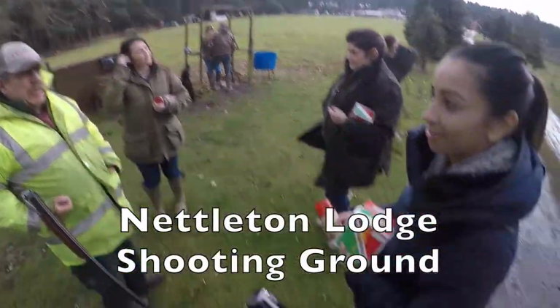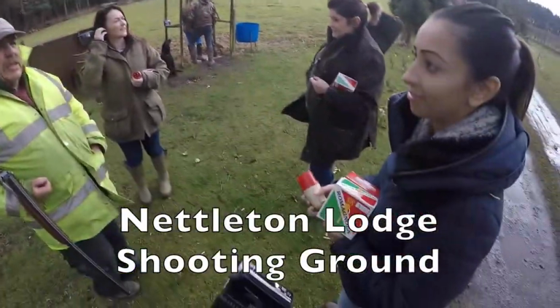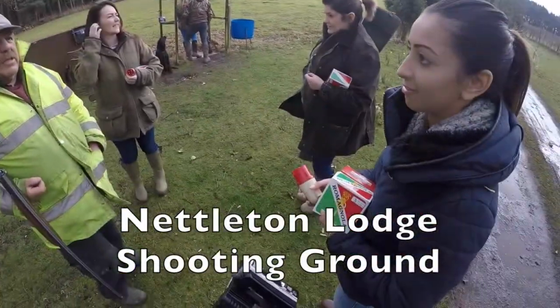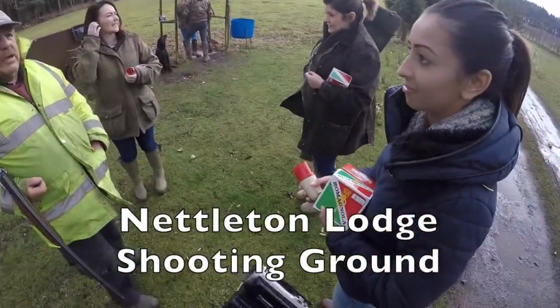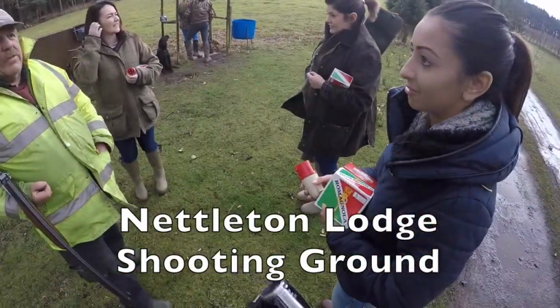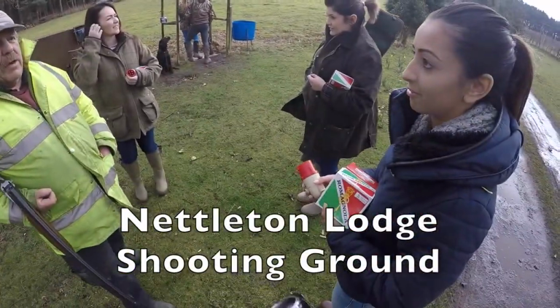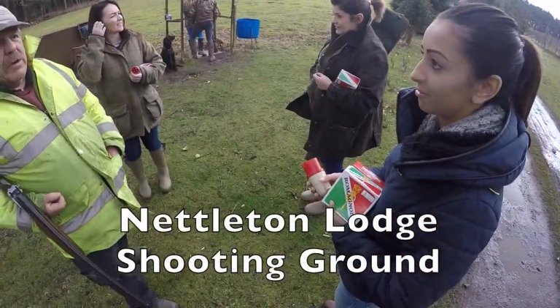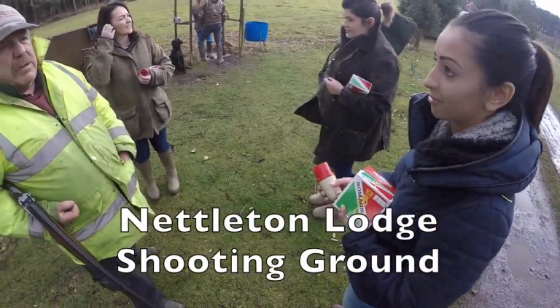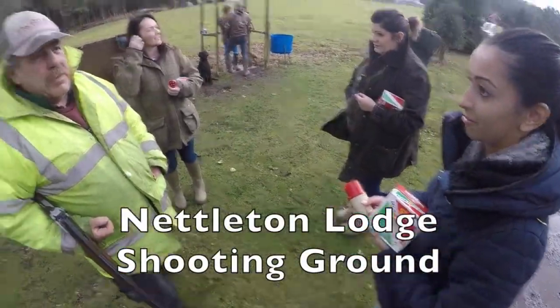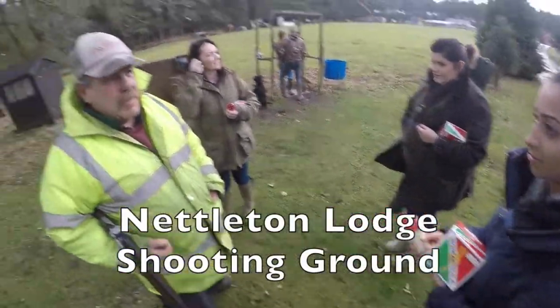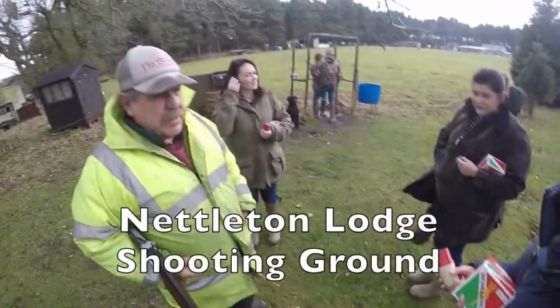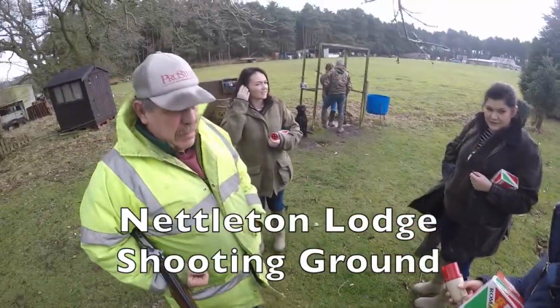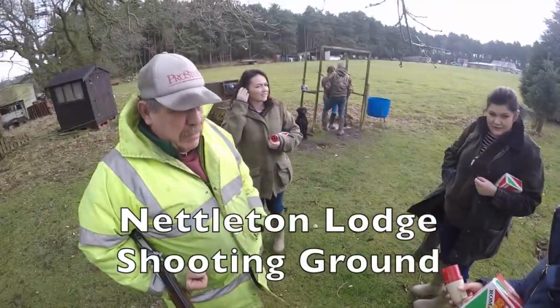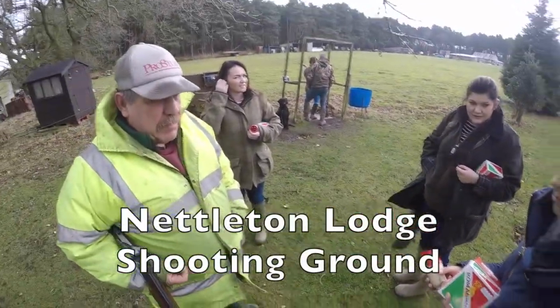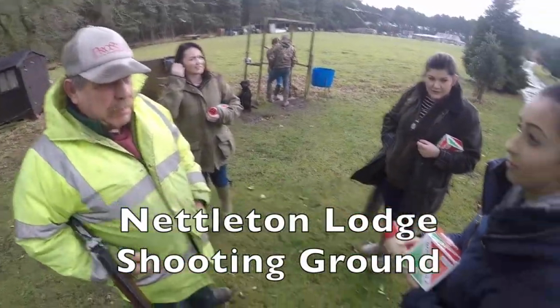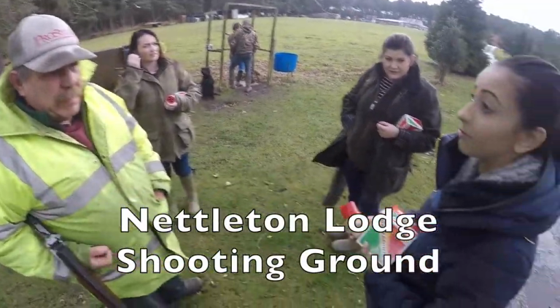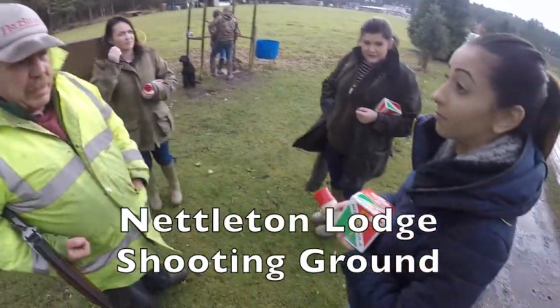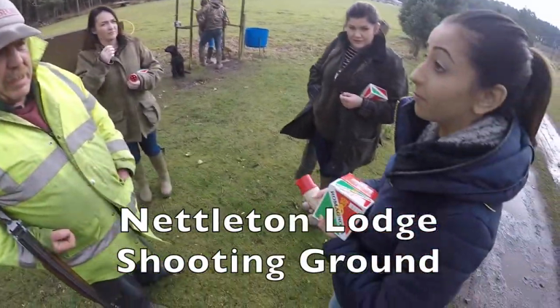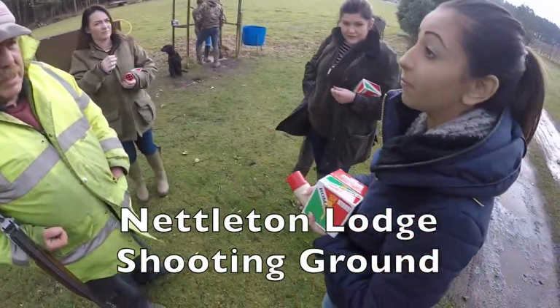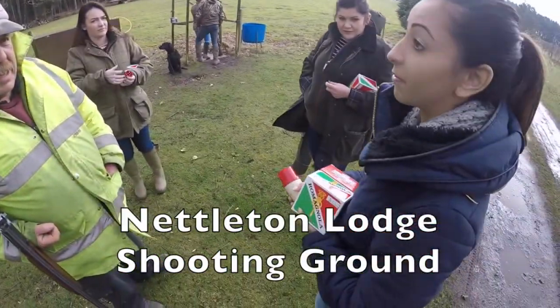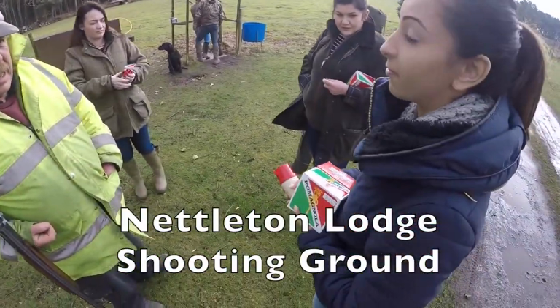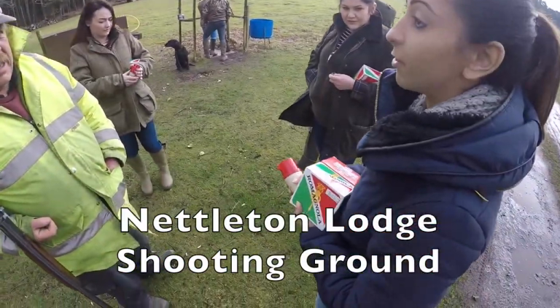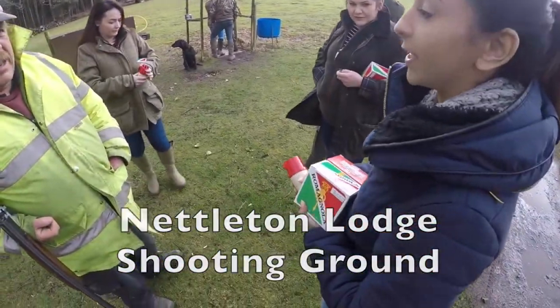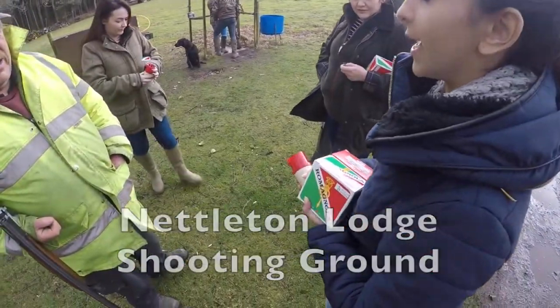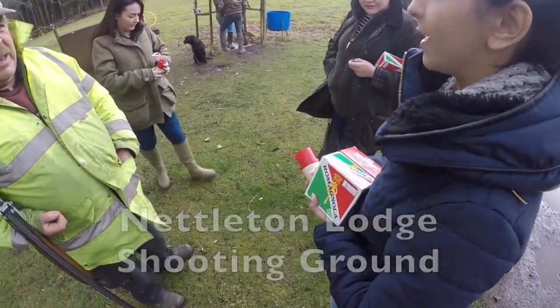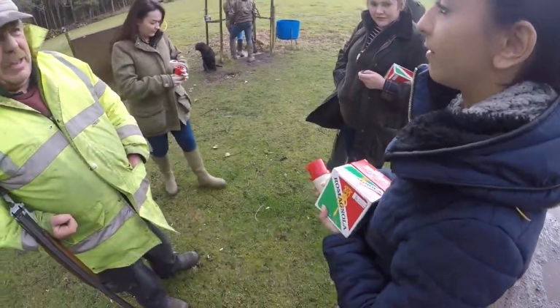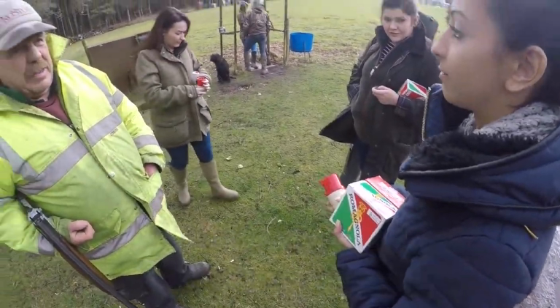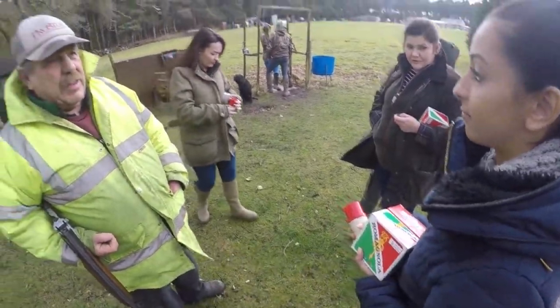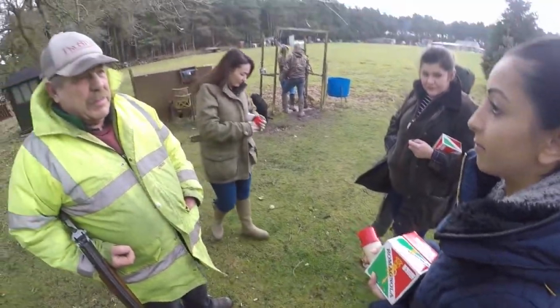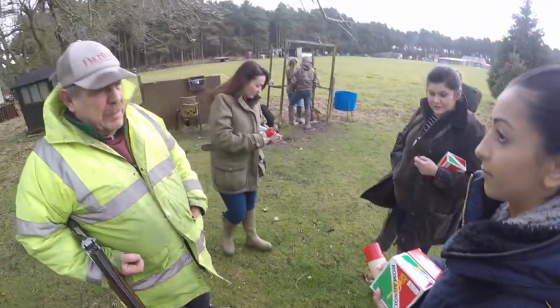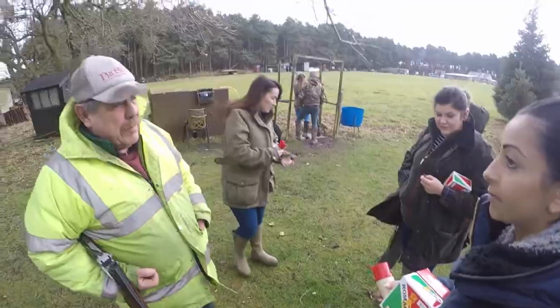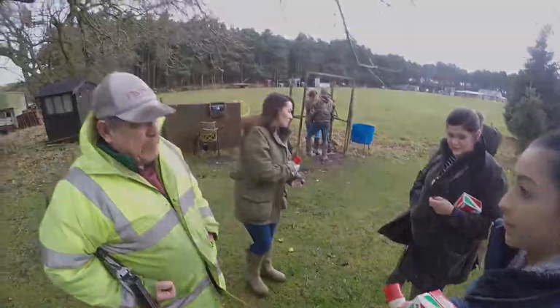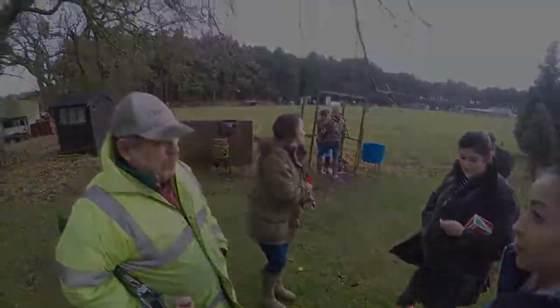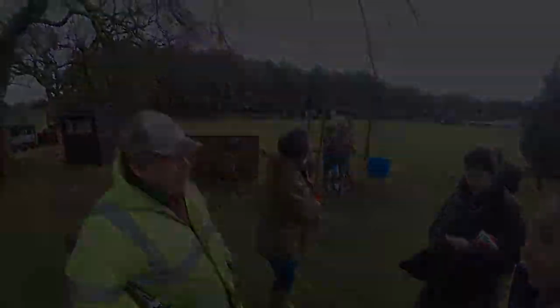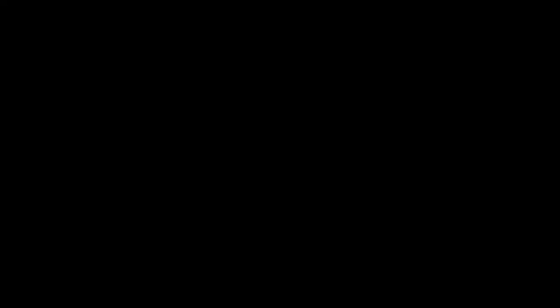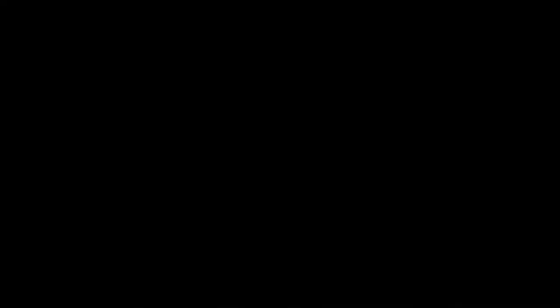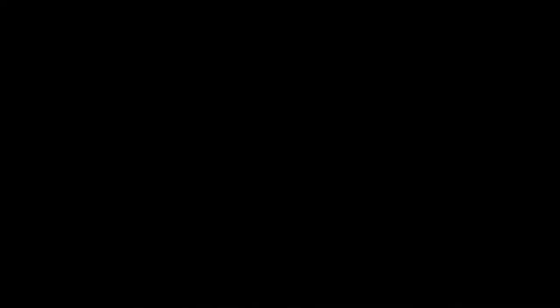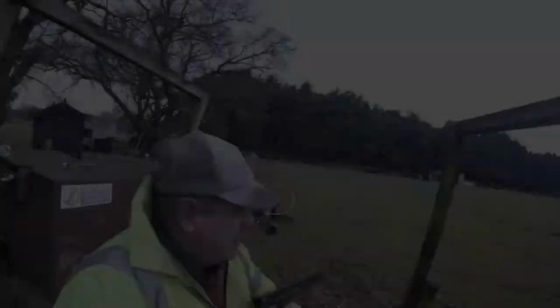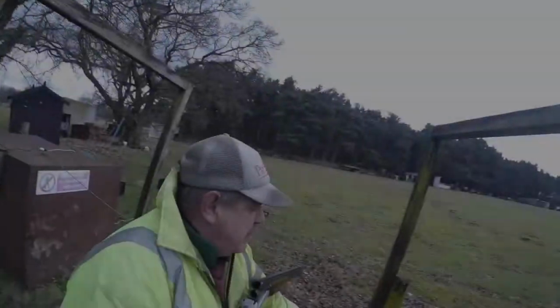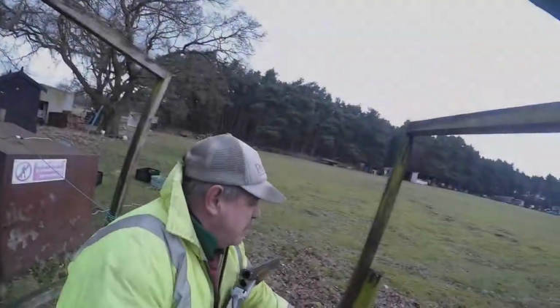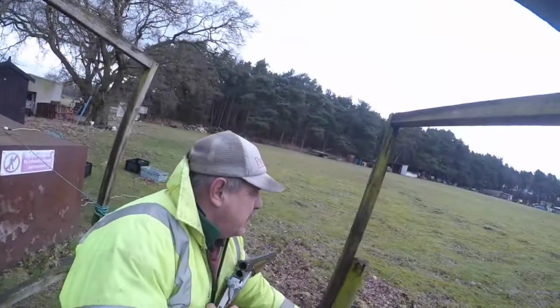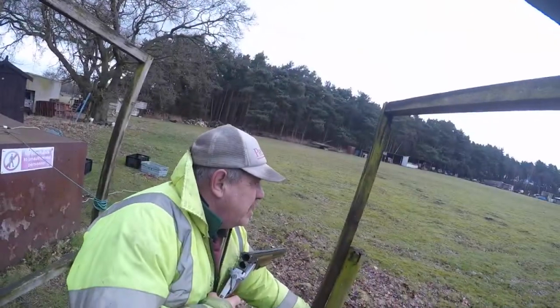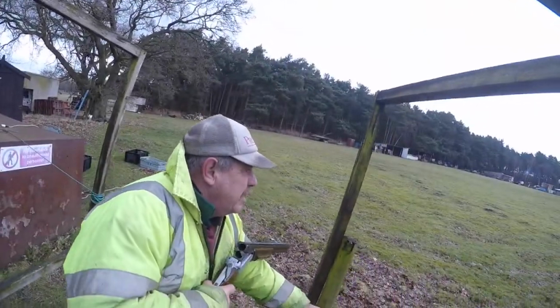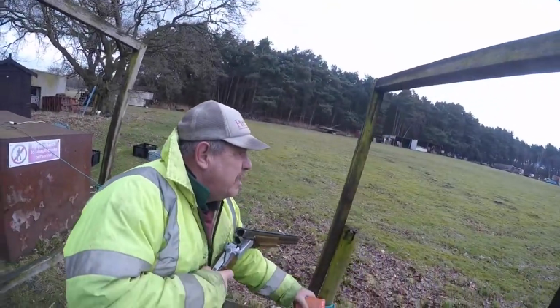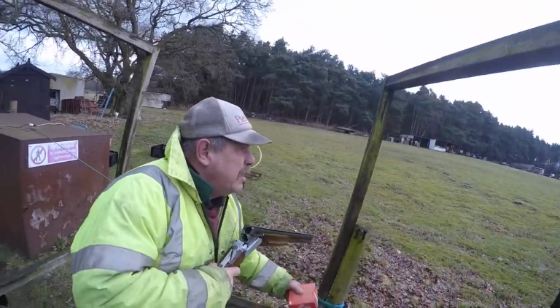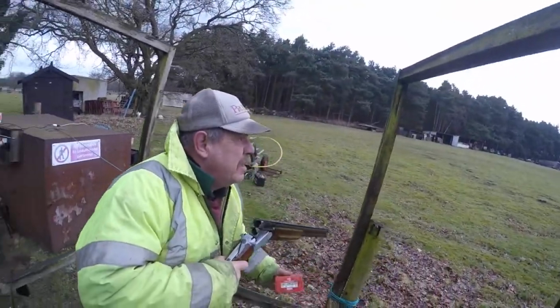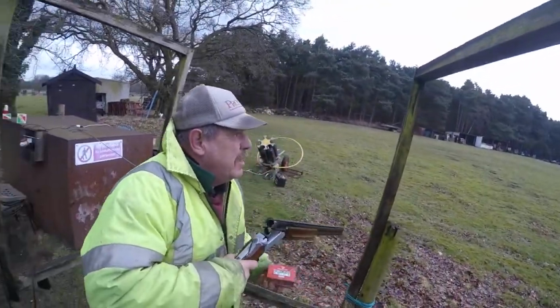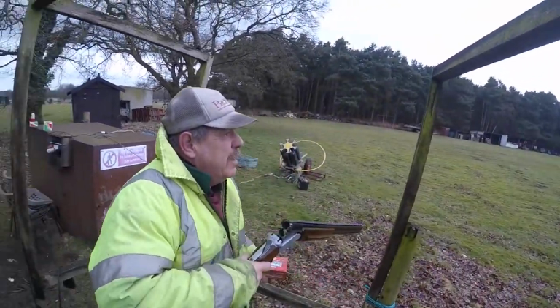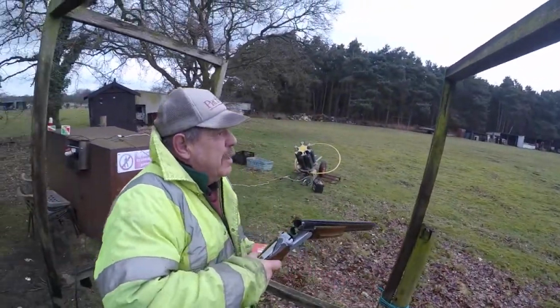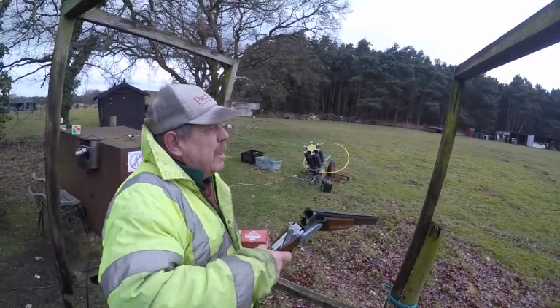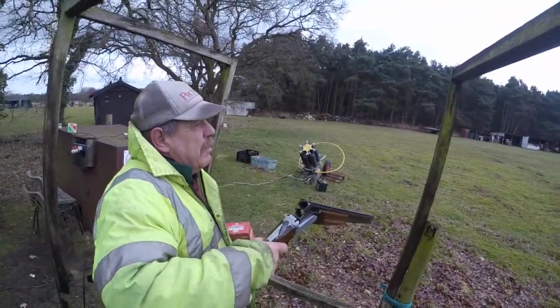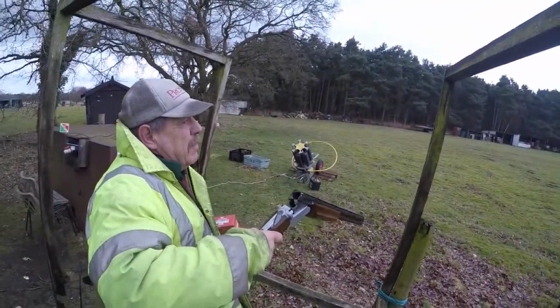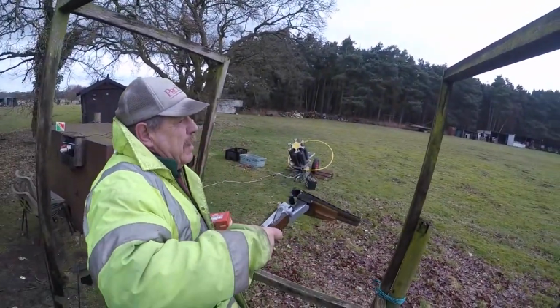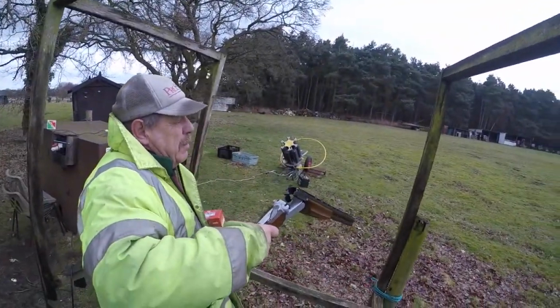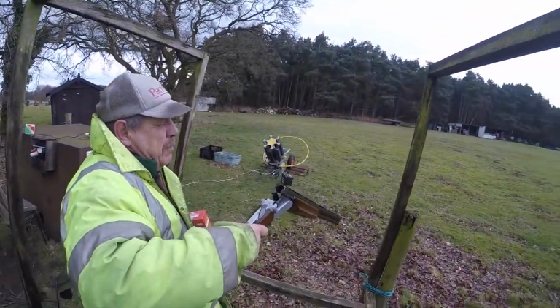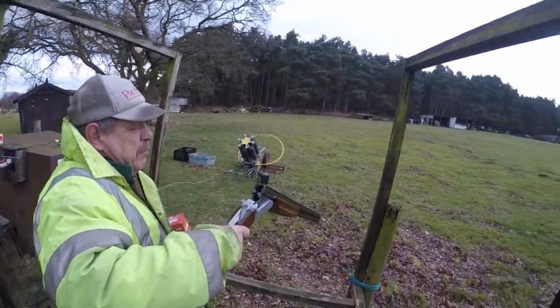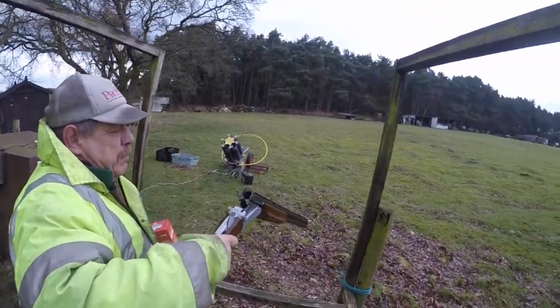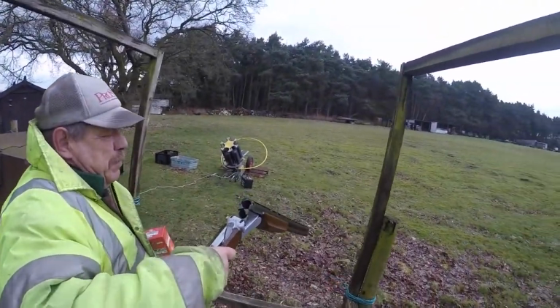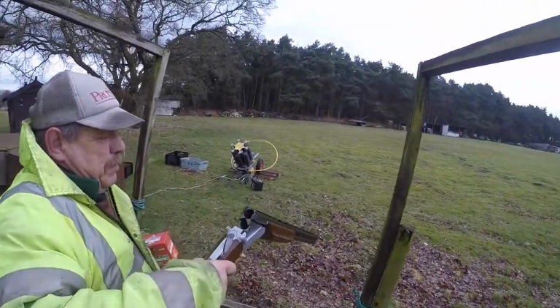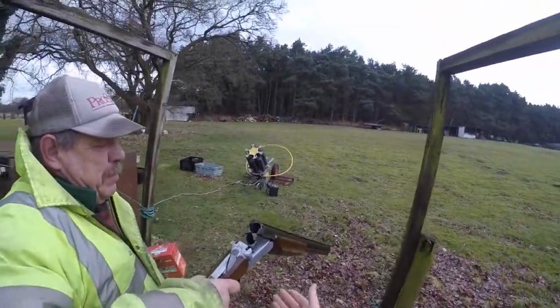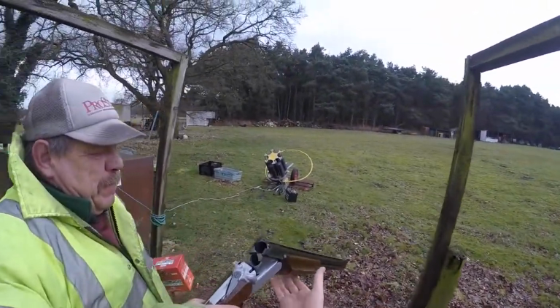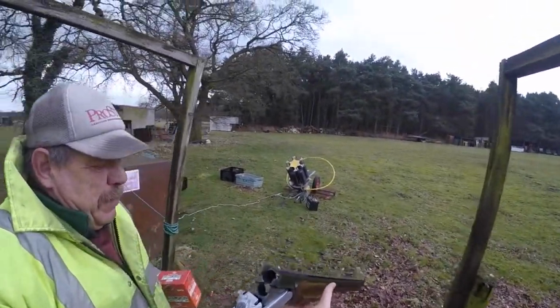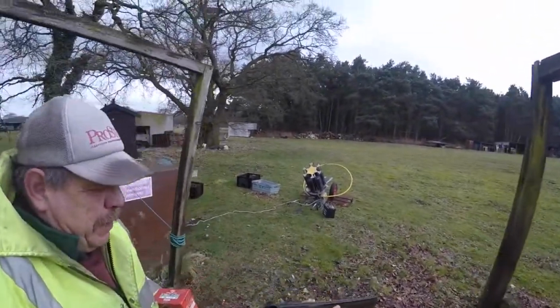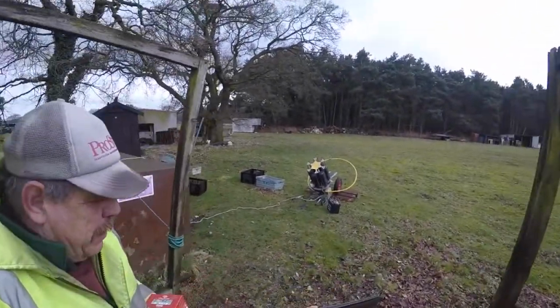You shot a bit before, yeah. There you go fella, cheers.